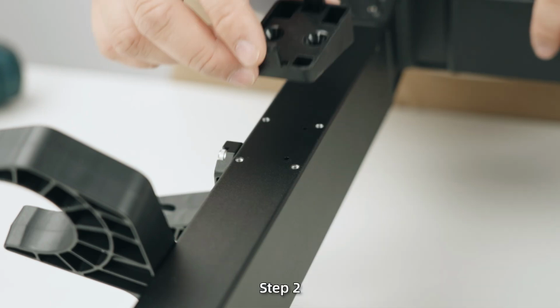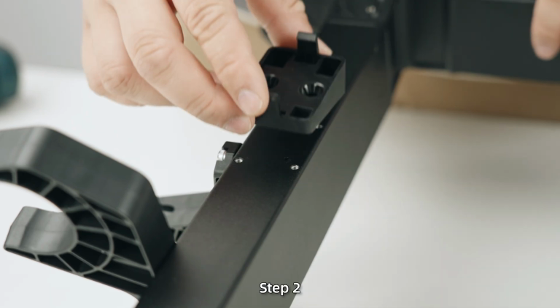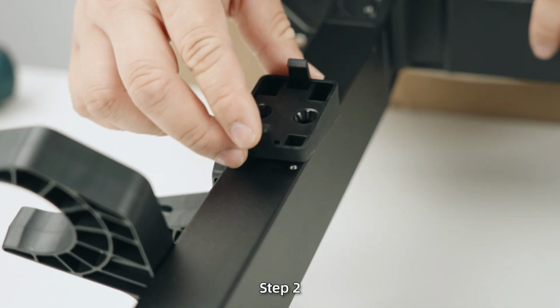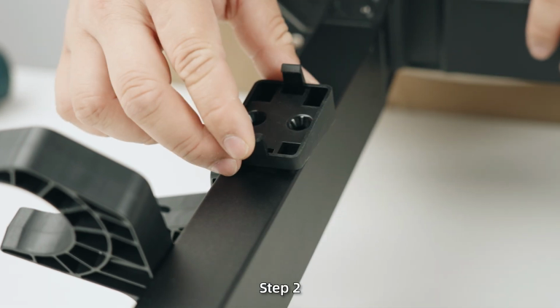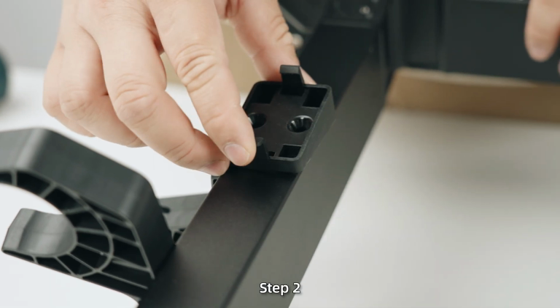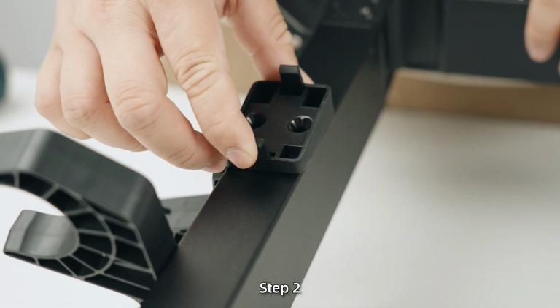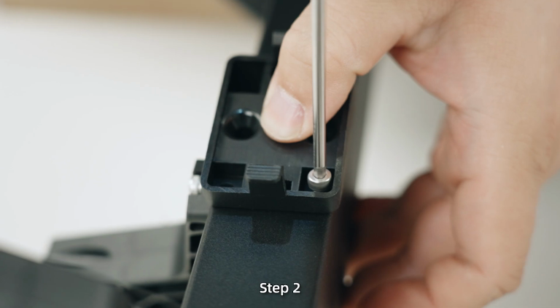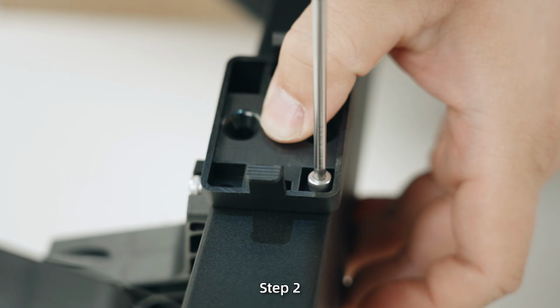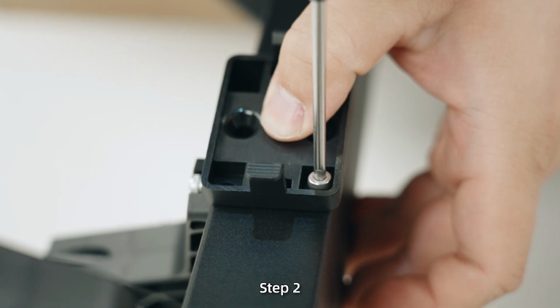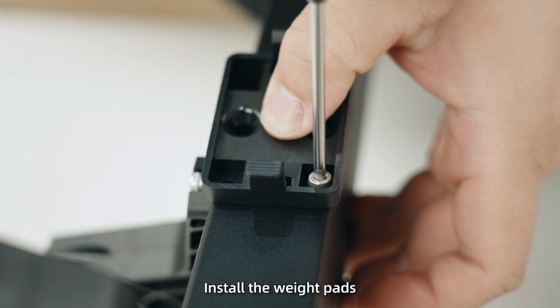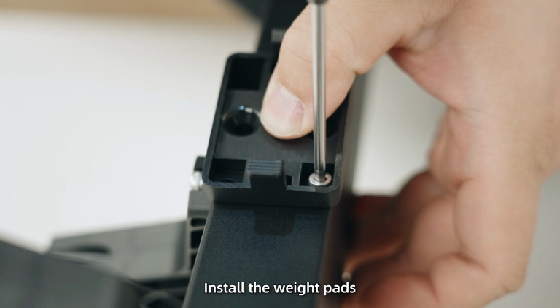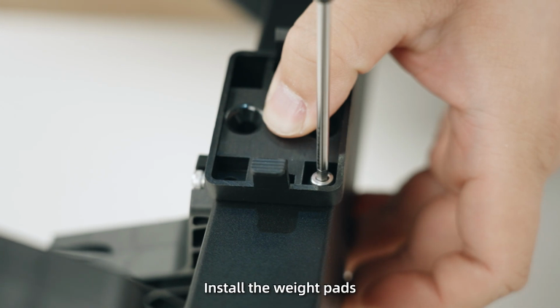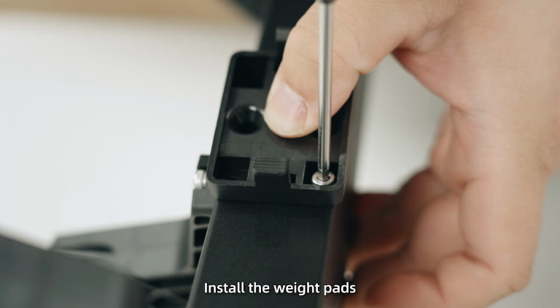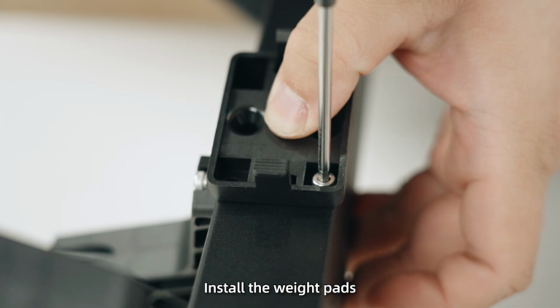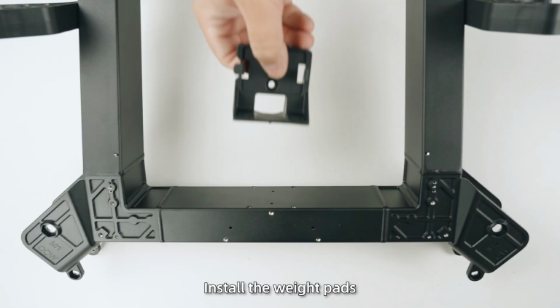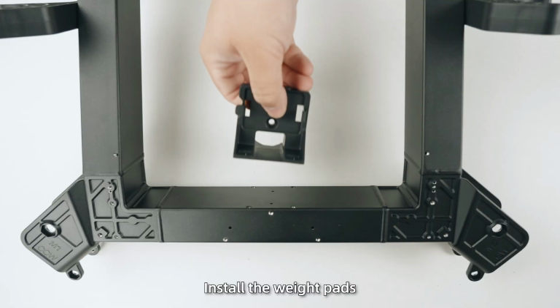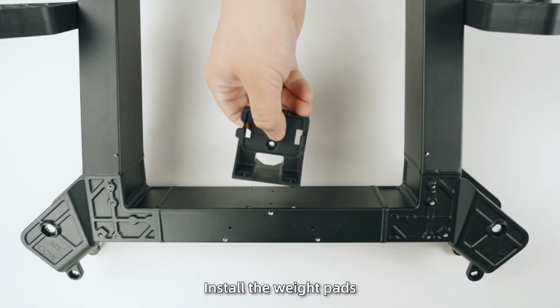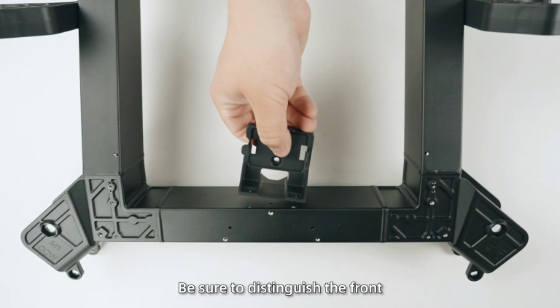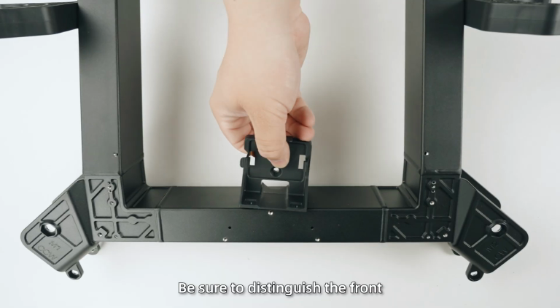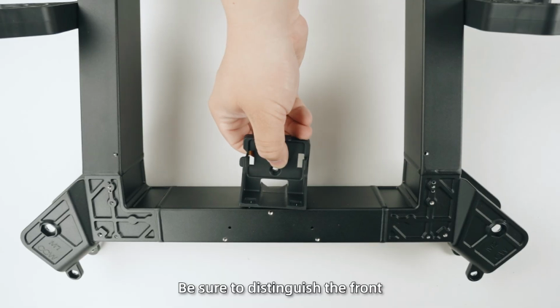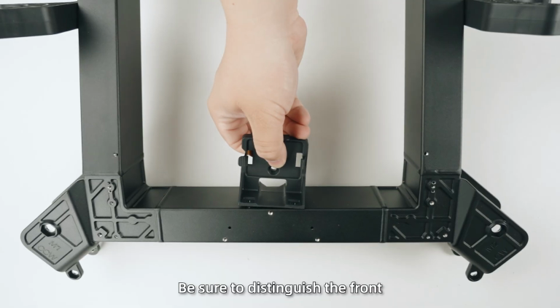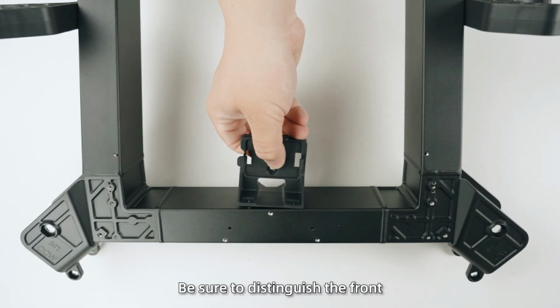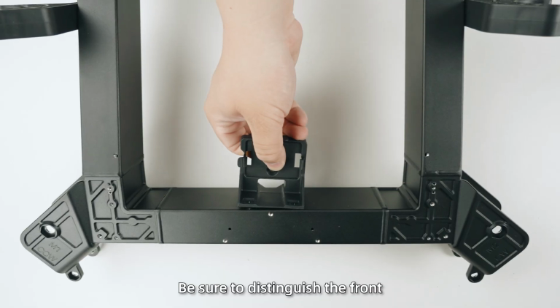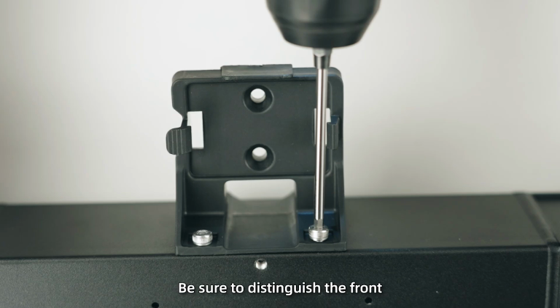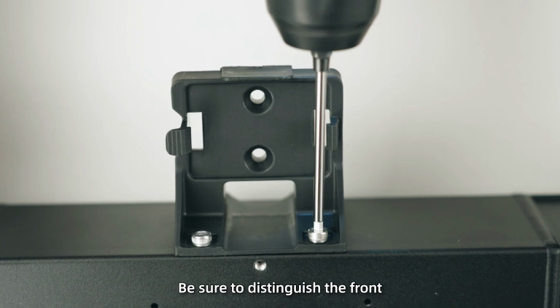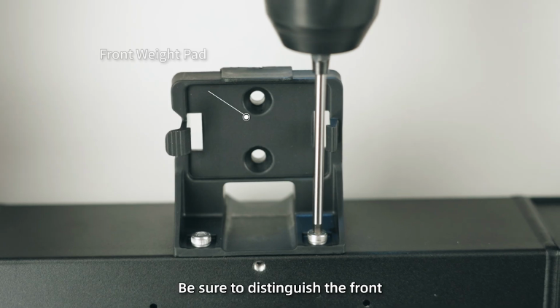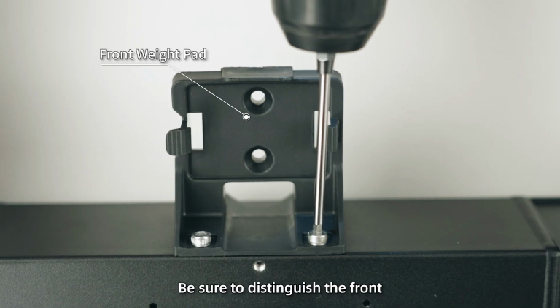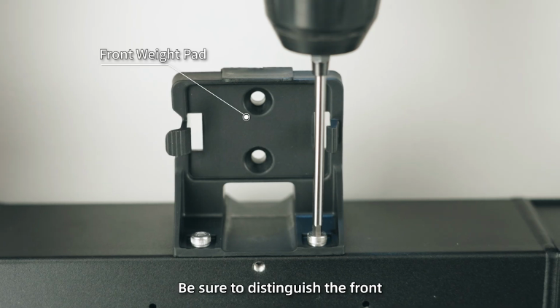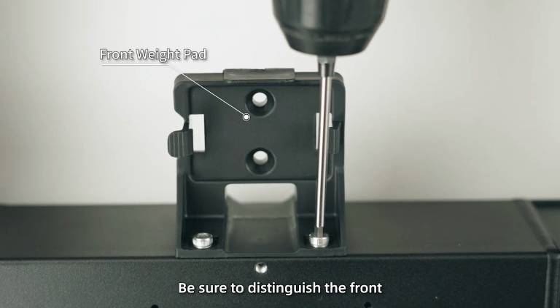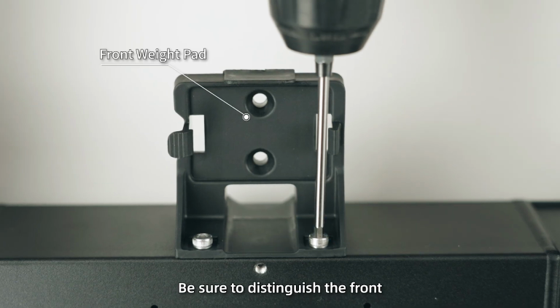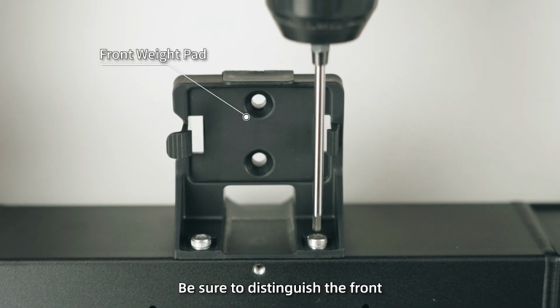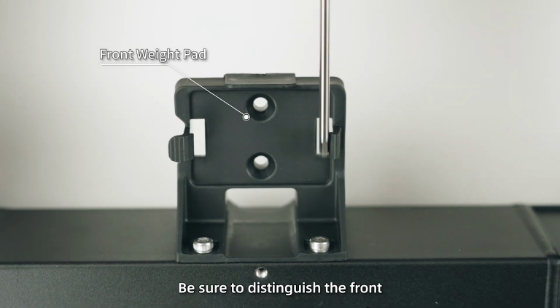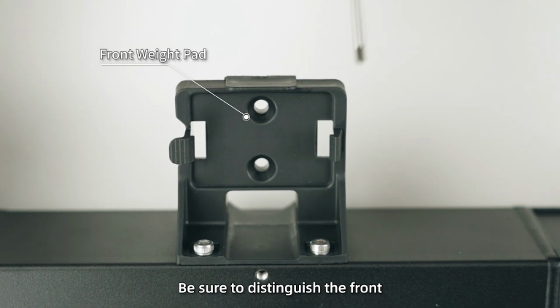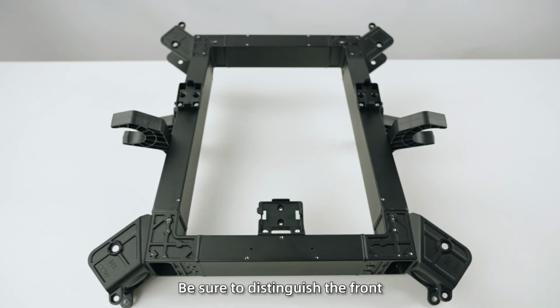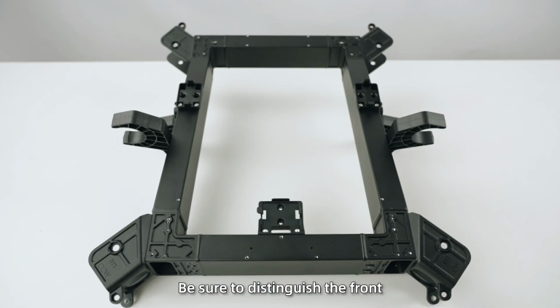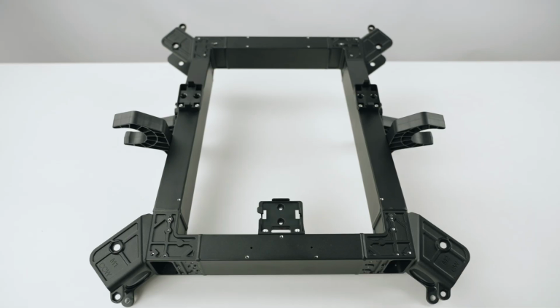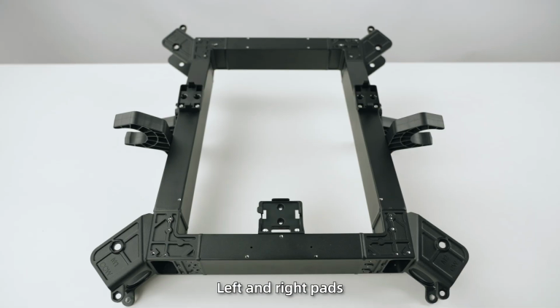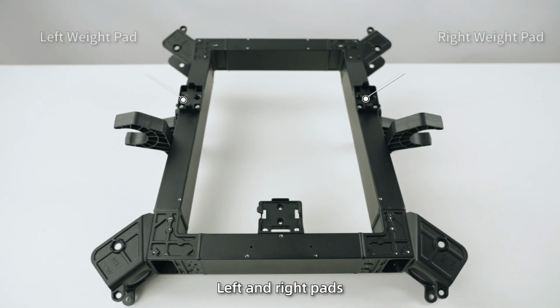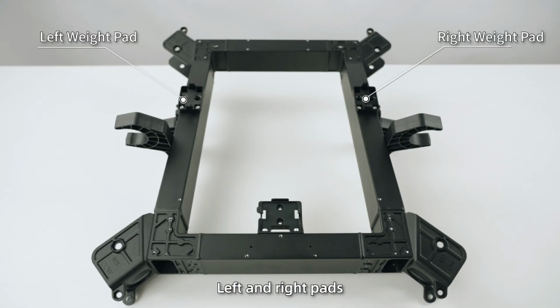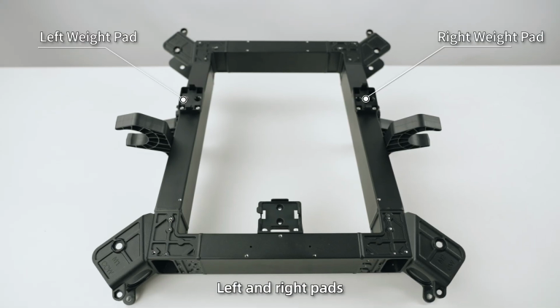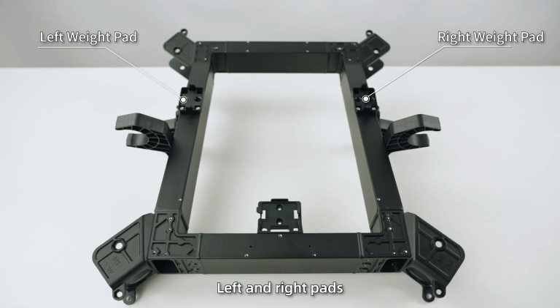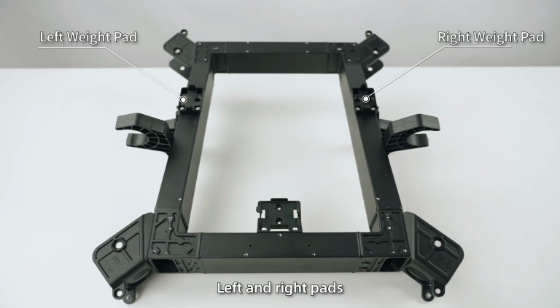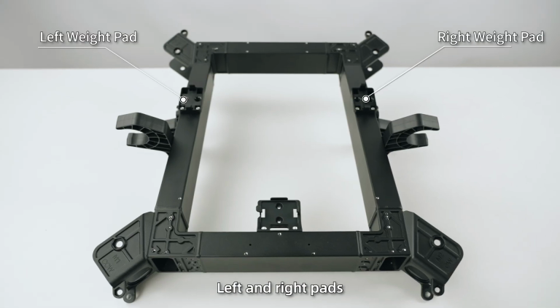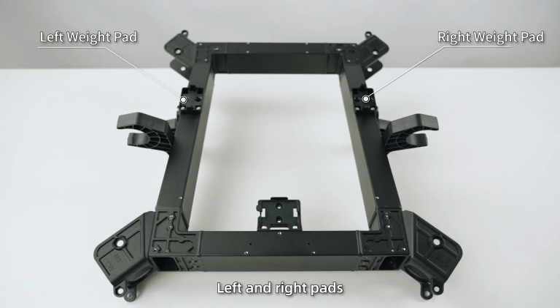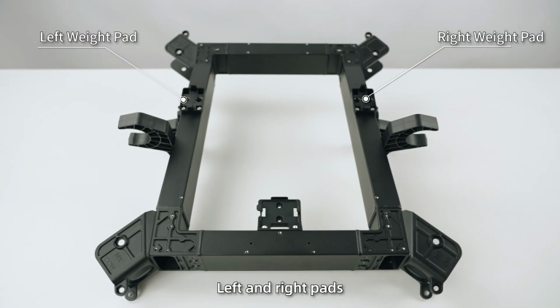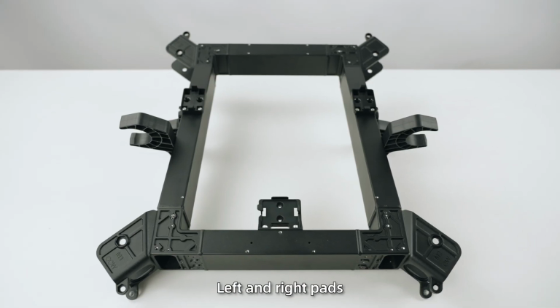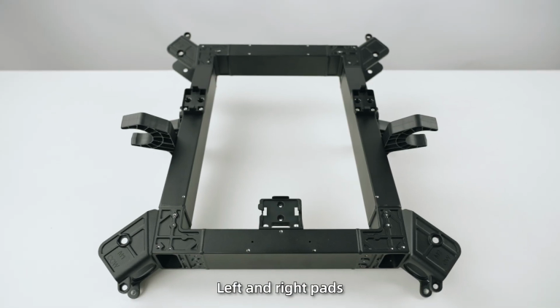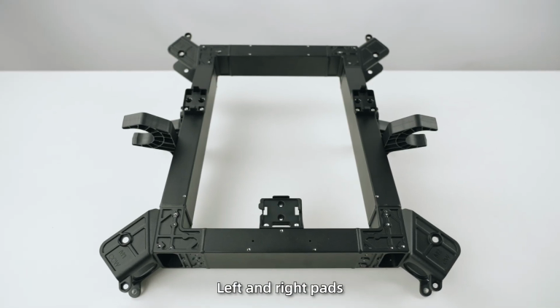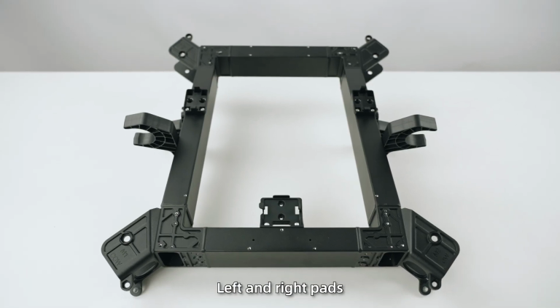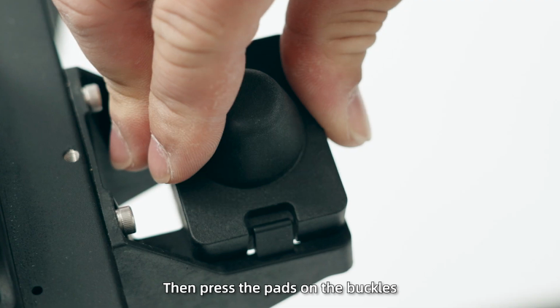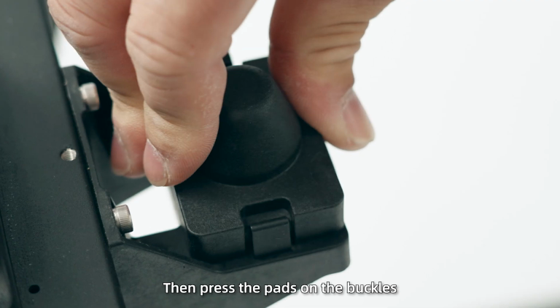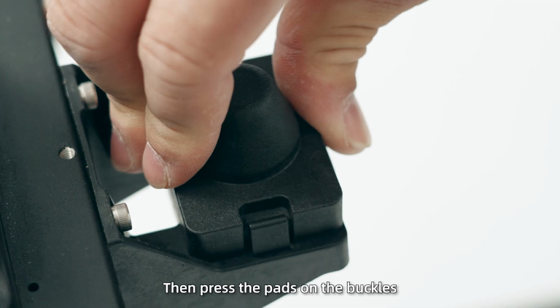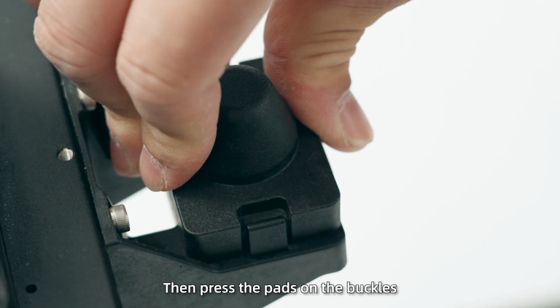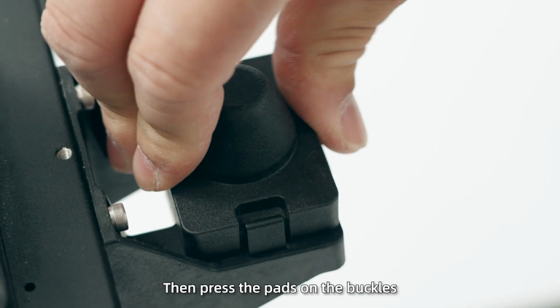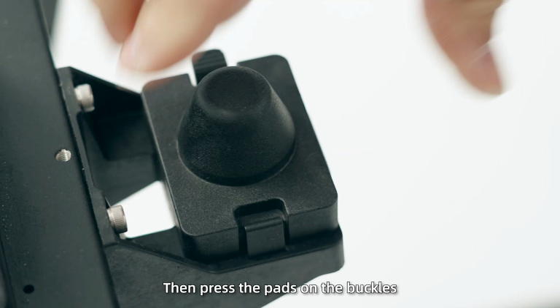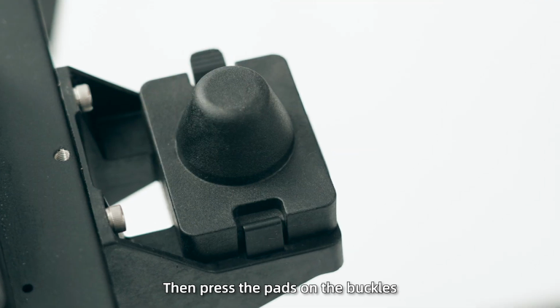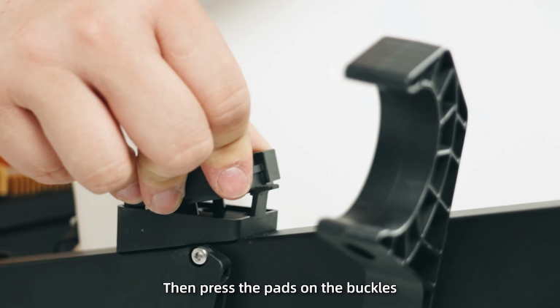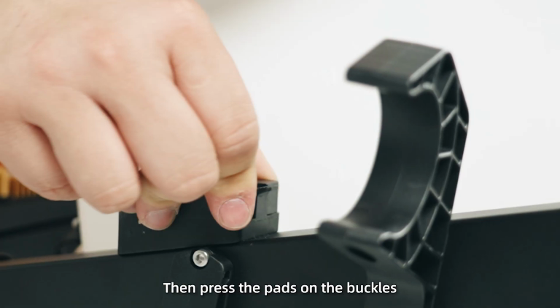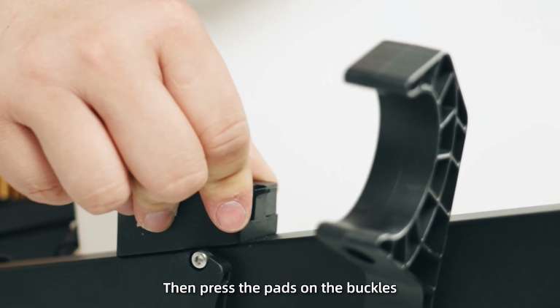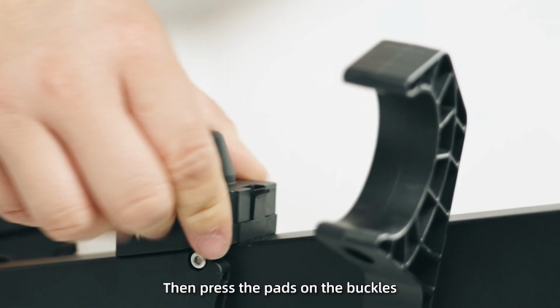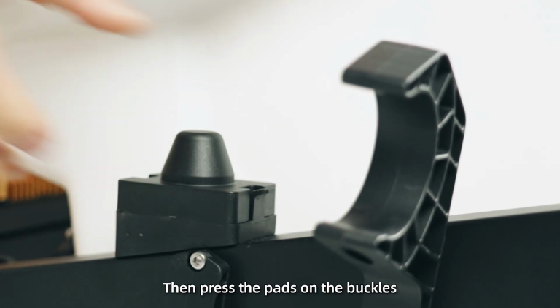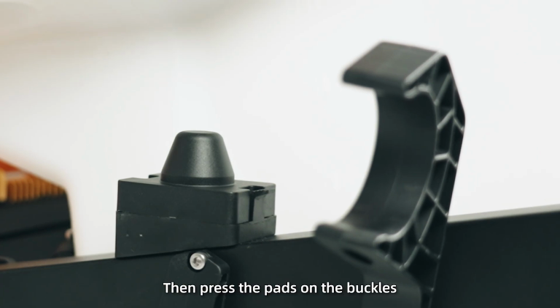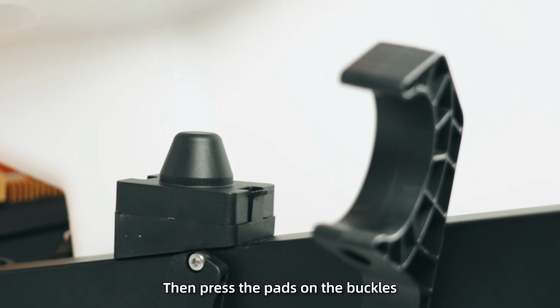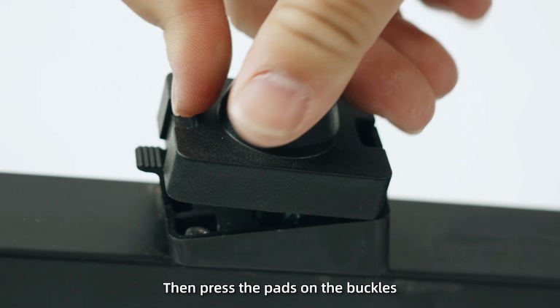Step 2: Install the weight pads. Be sure to distinguish the front, left, and right pads. Then press the pads onto the buckles.